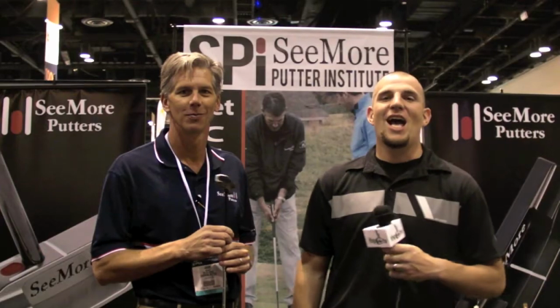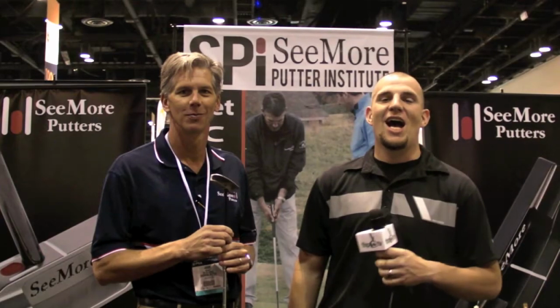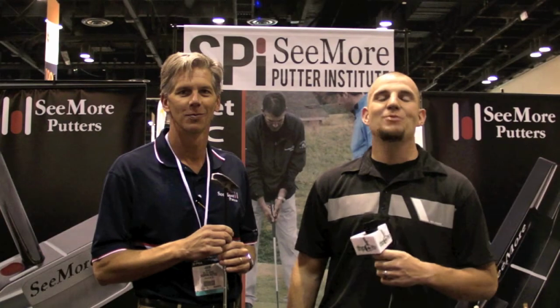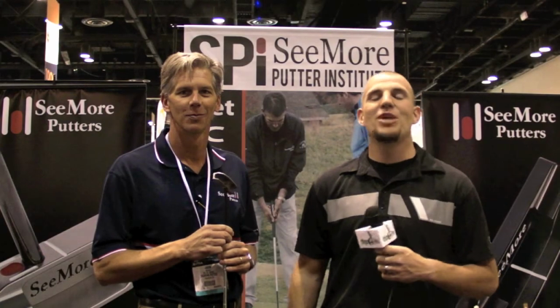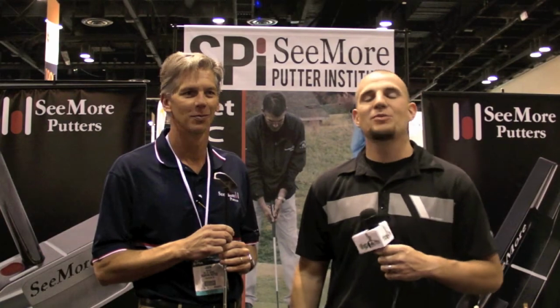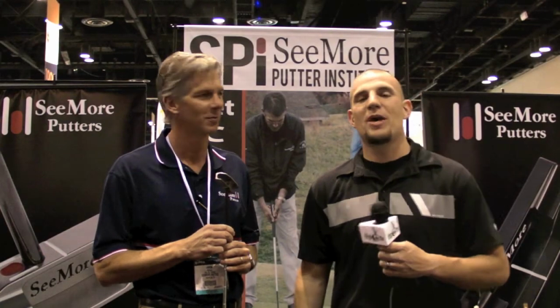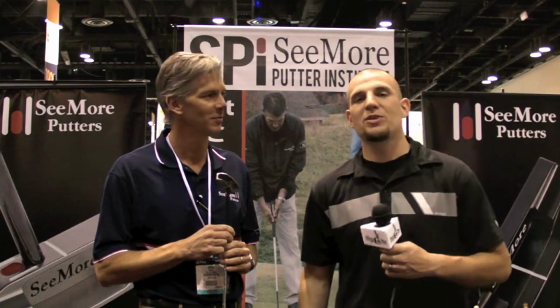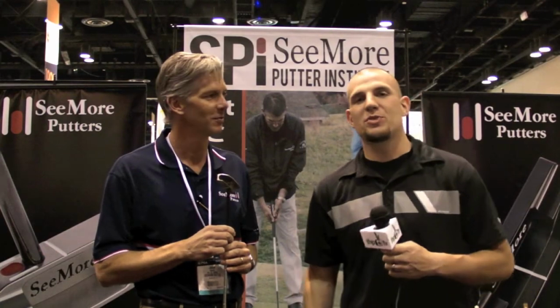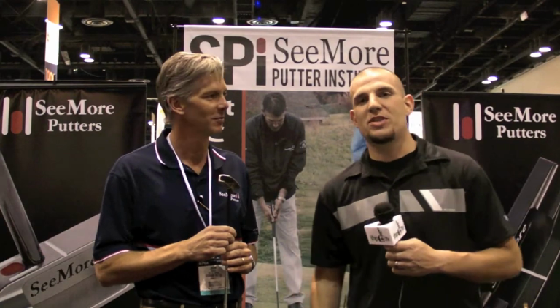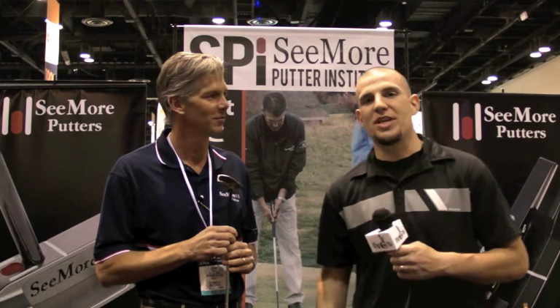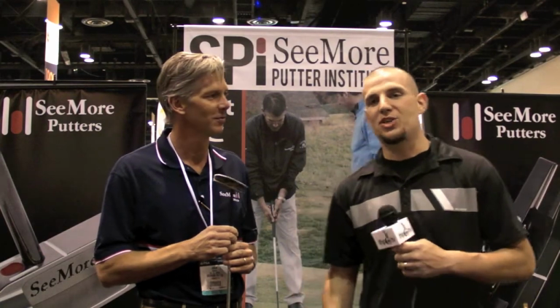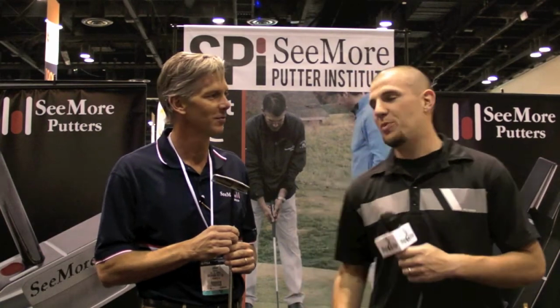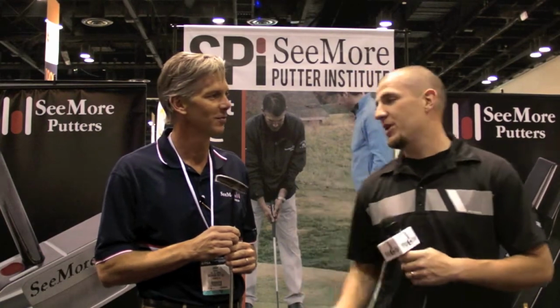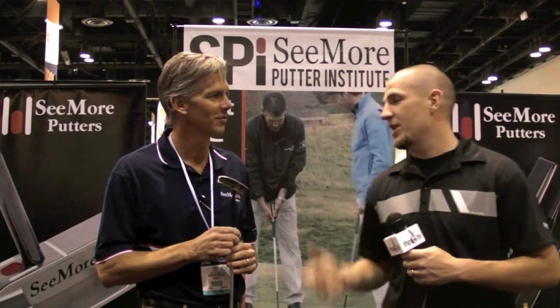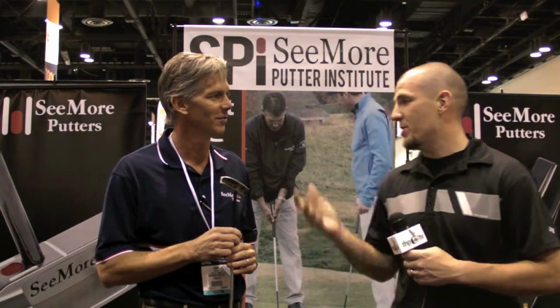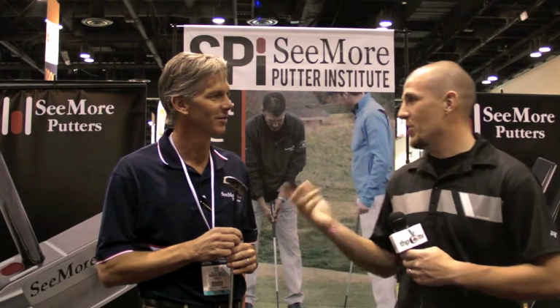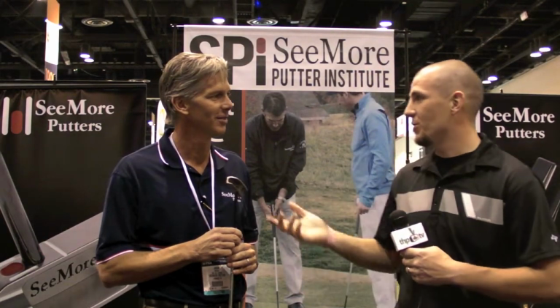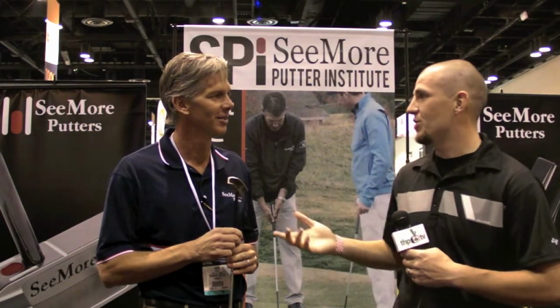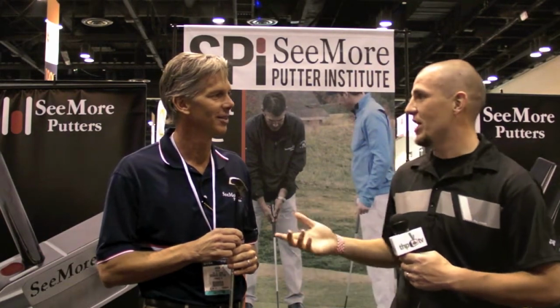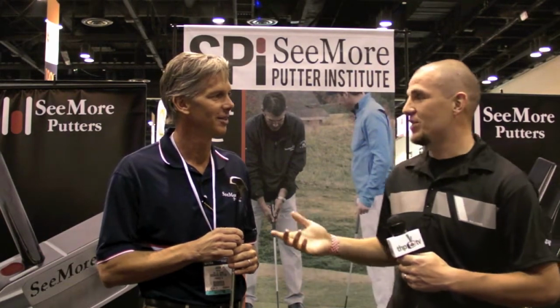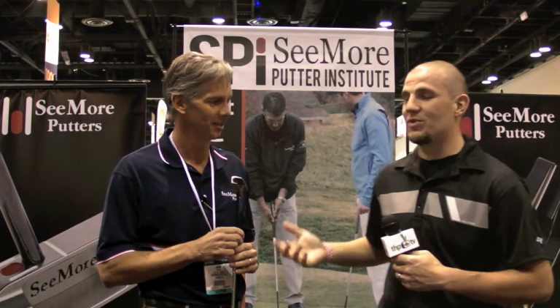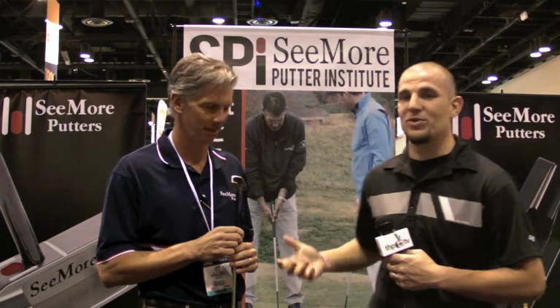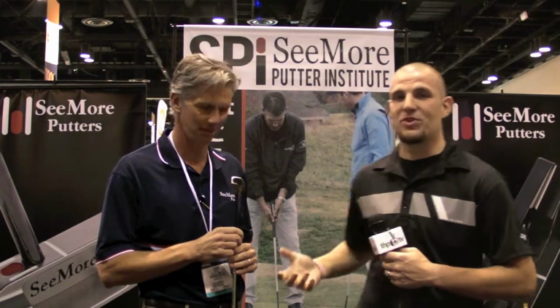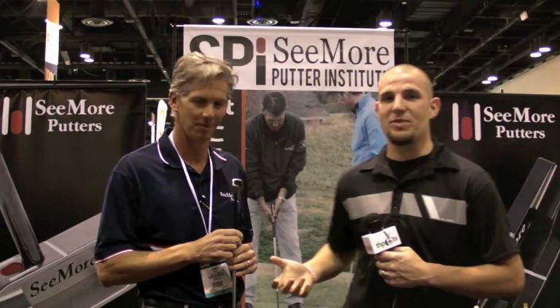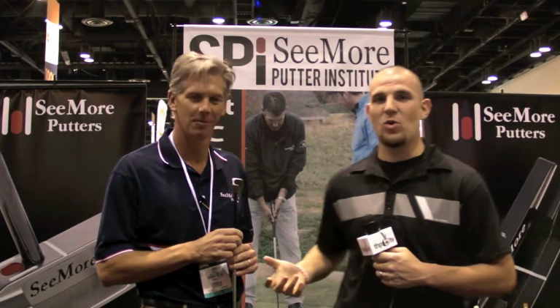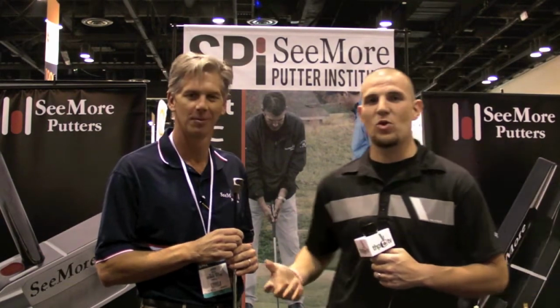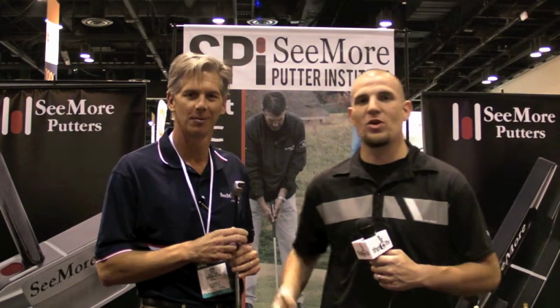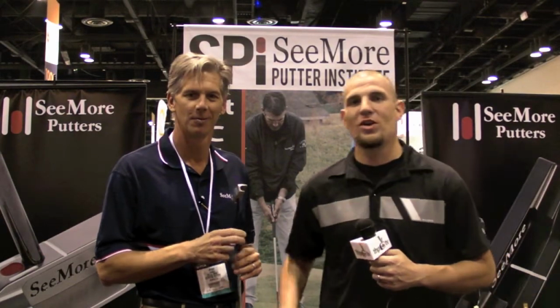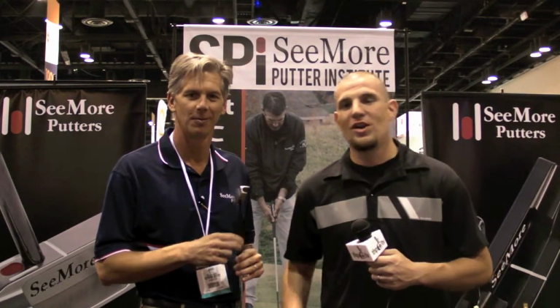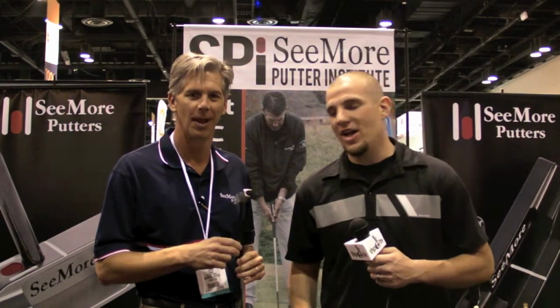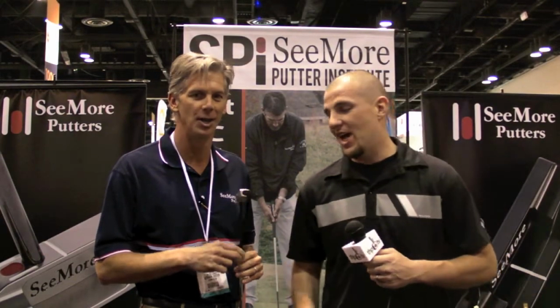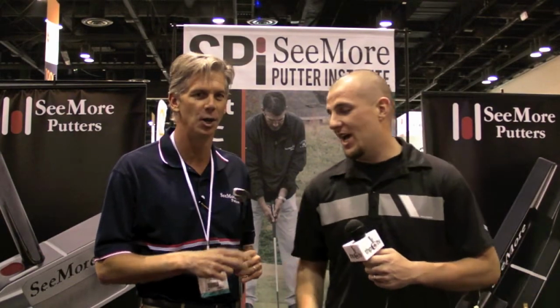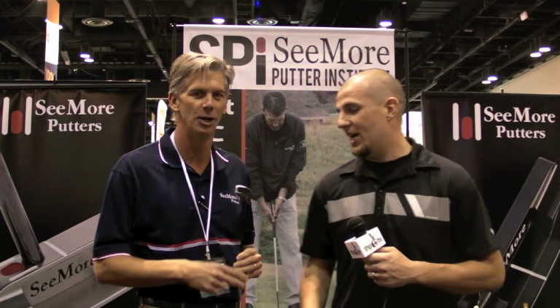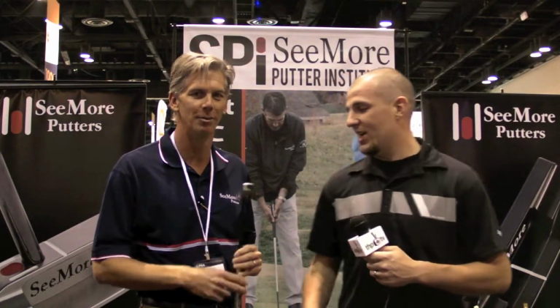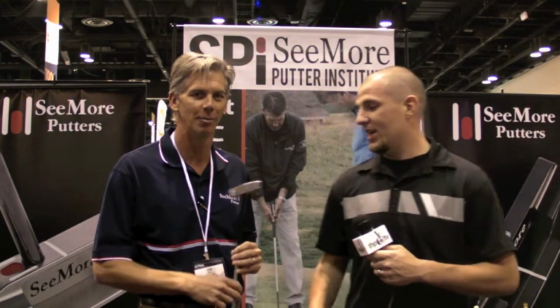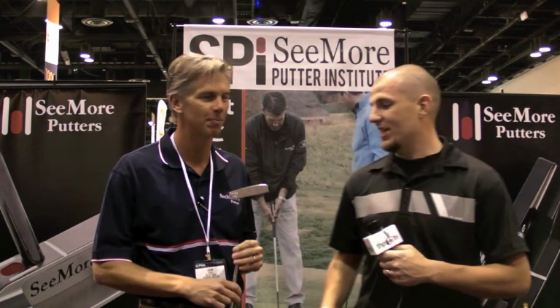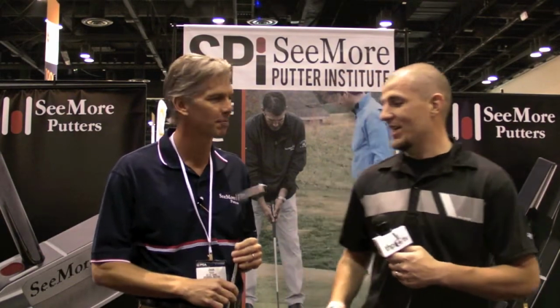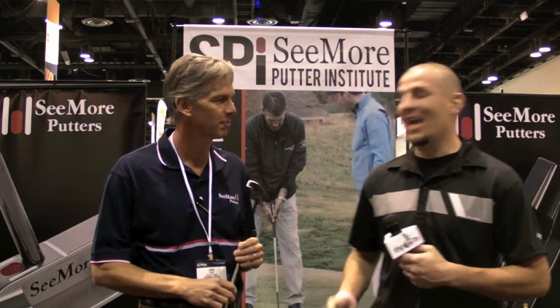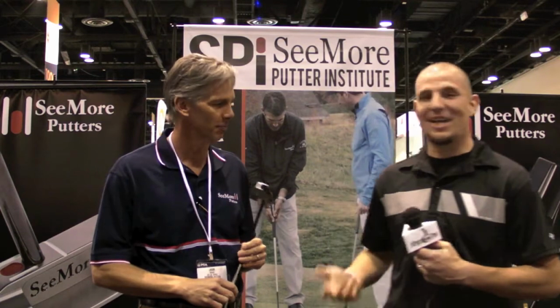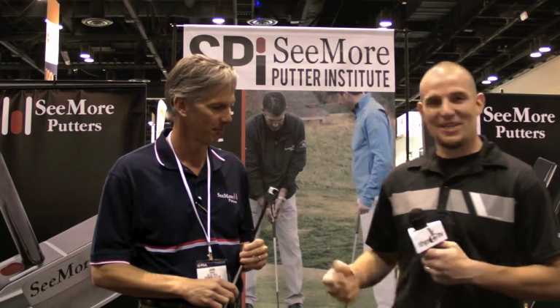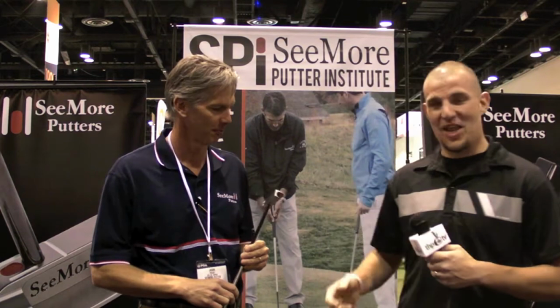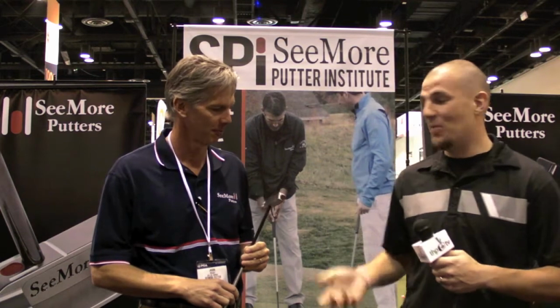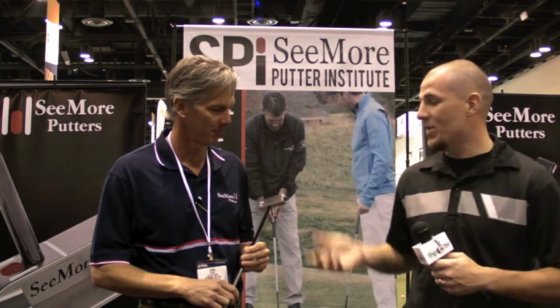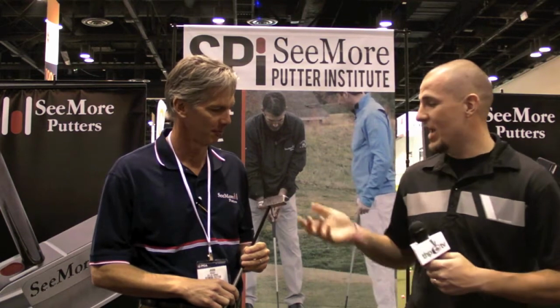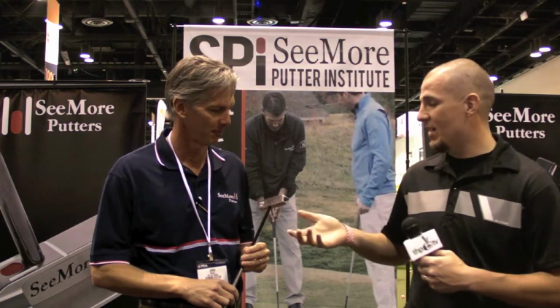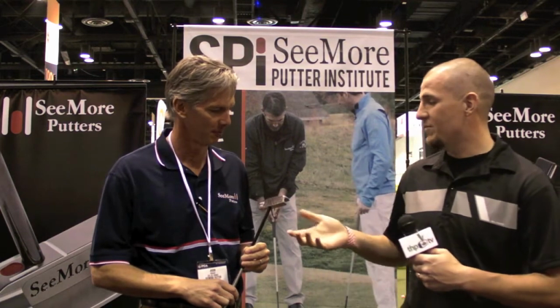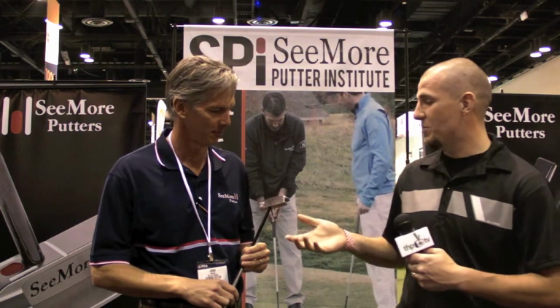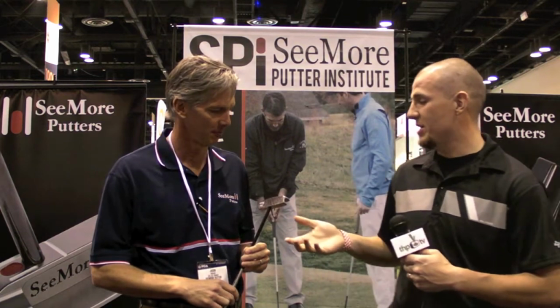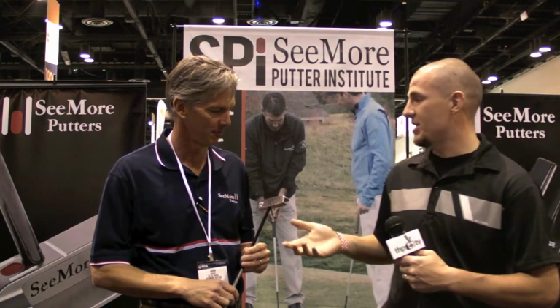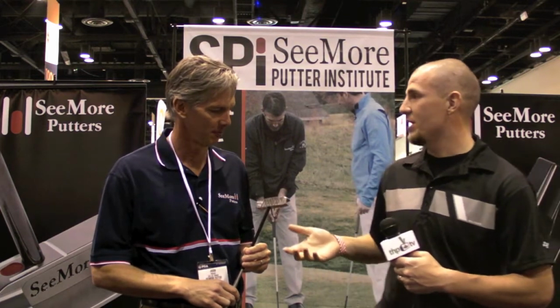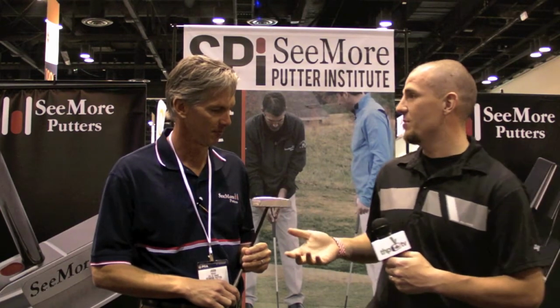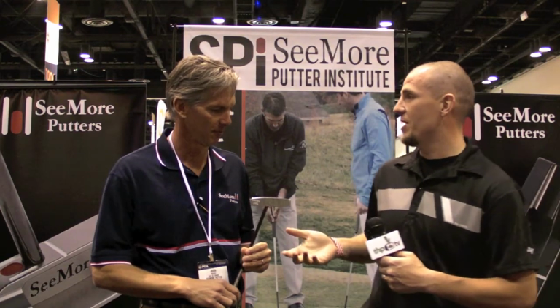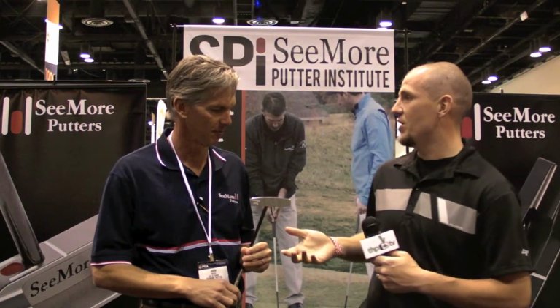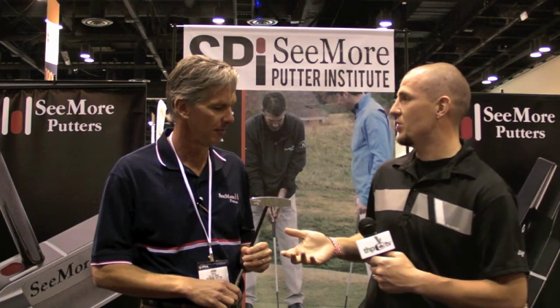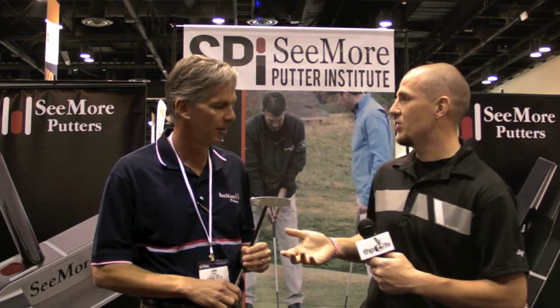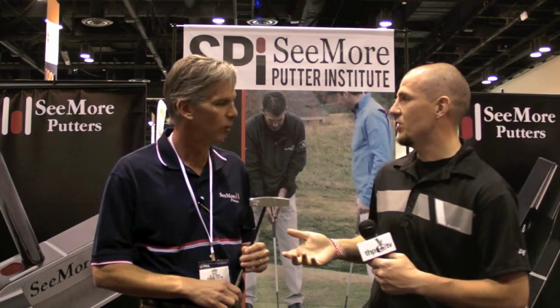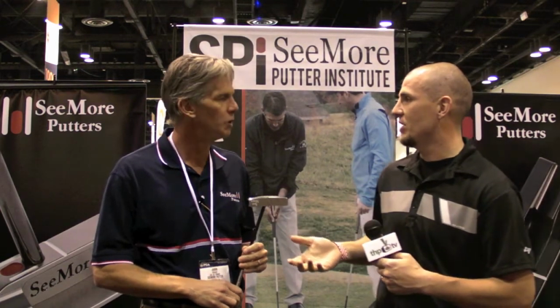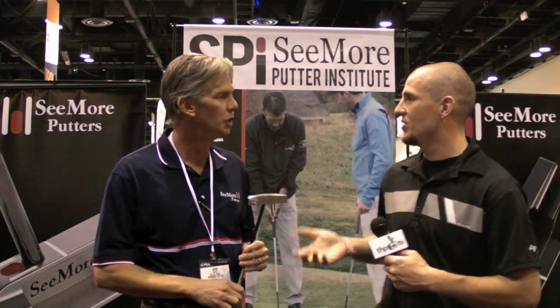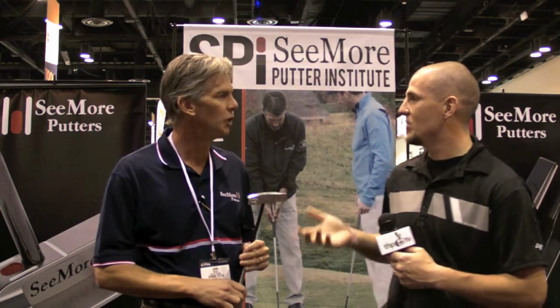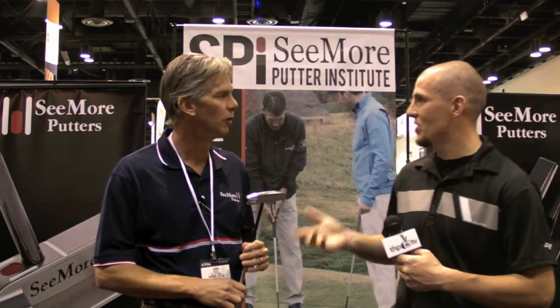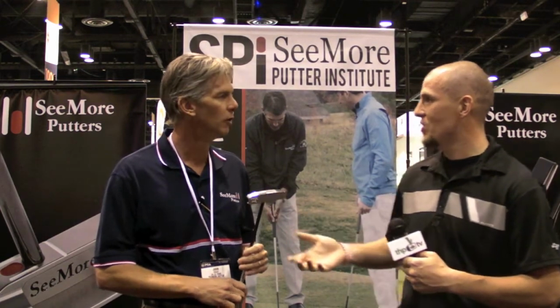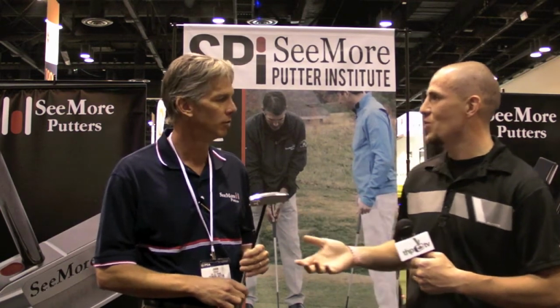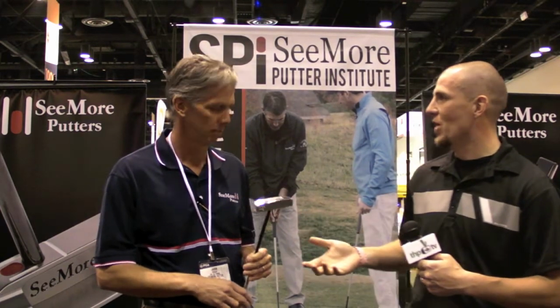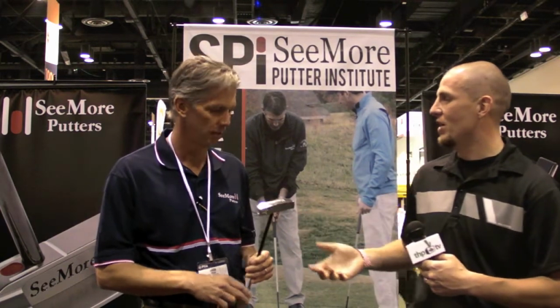I'm James Miles with THP. I'm here with Jason Seymour and we have the PTM Putters. This is the new one.